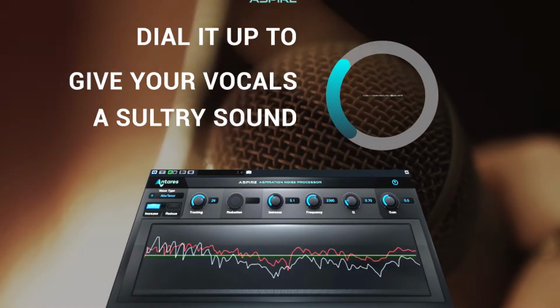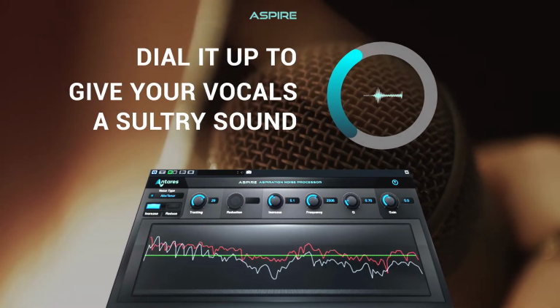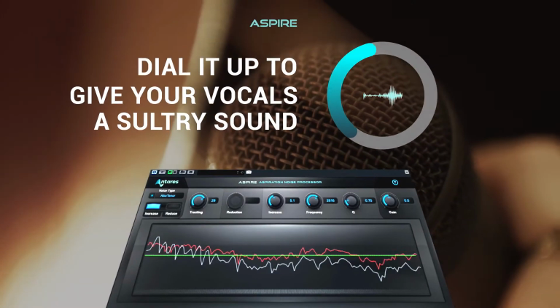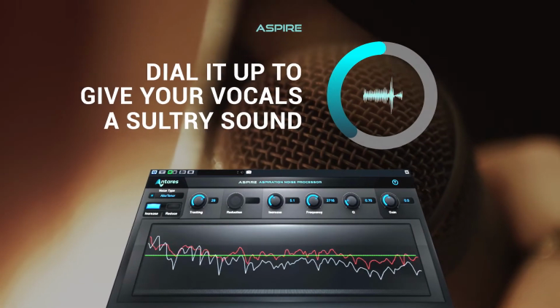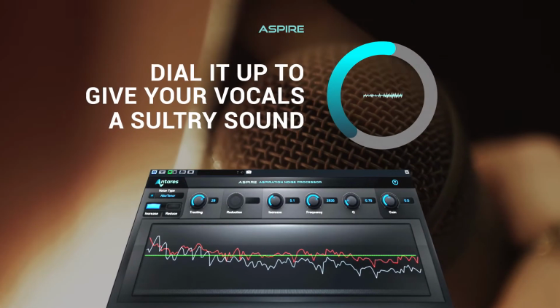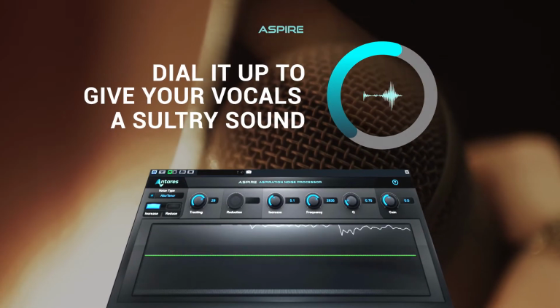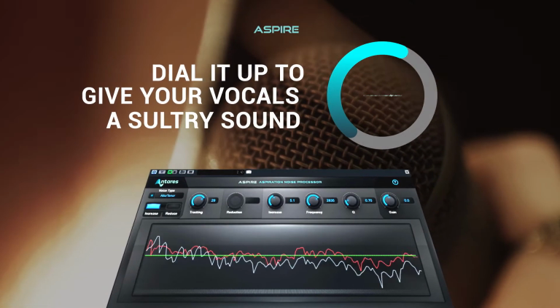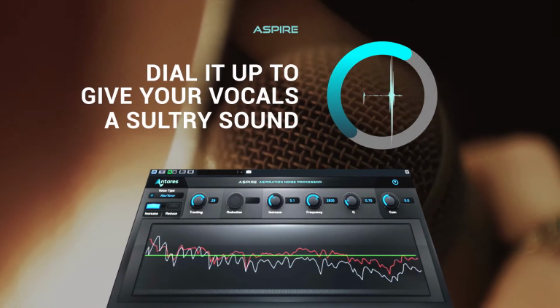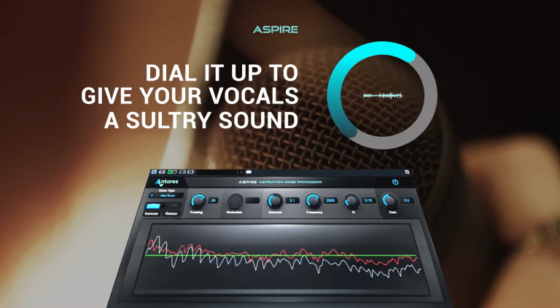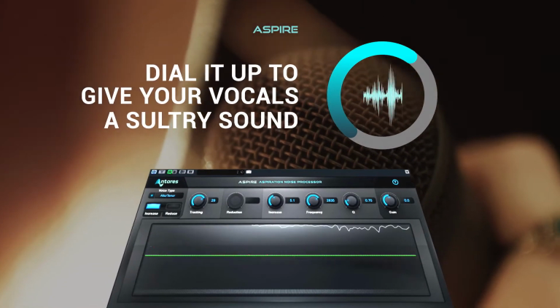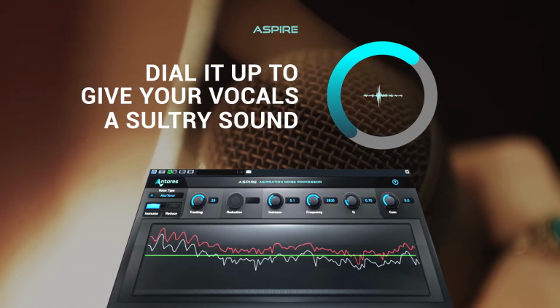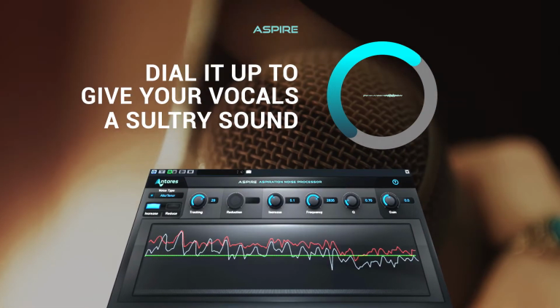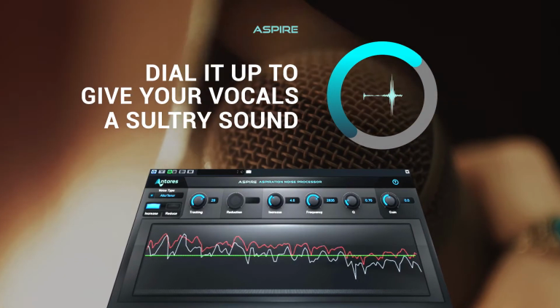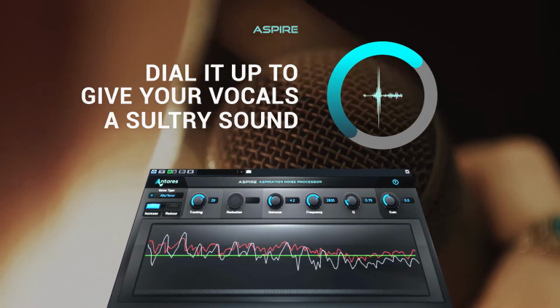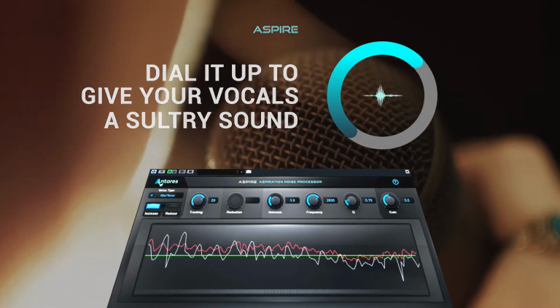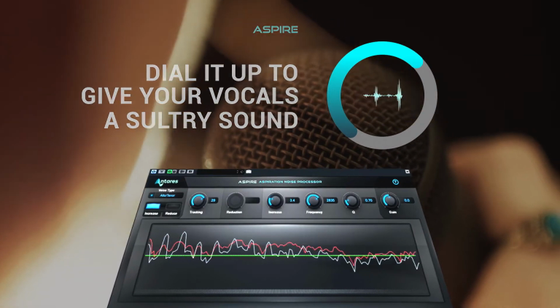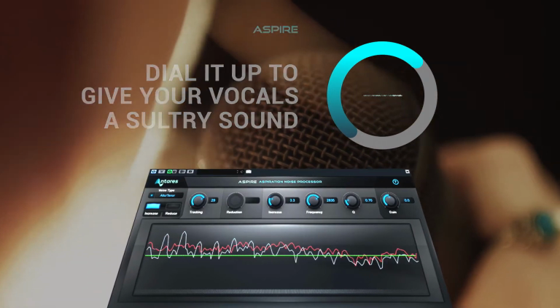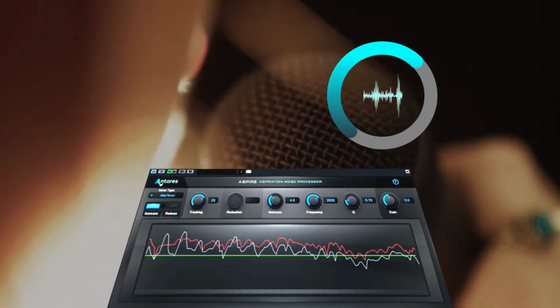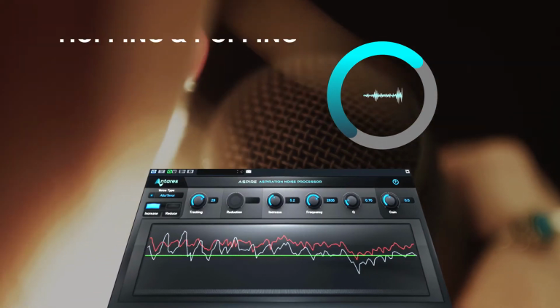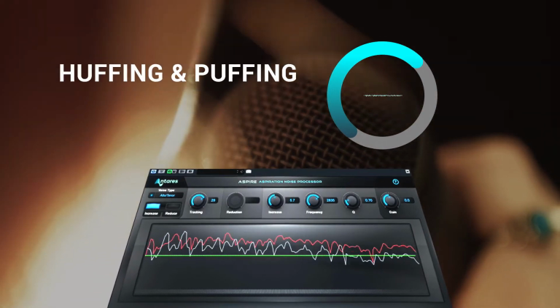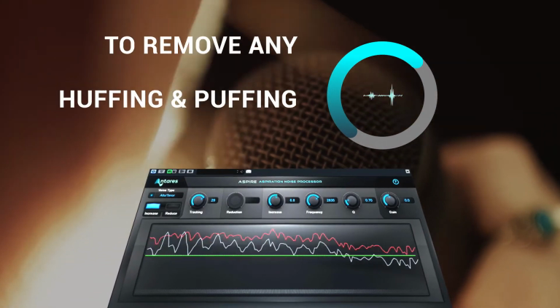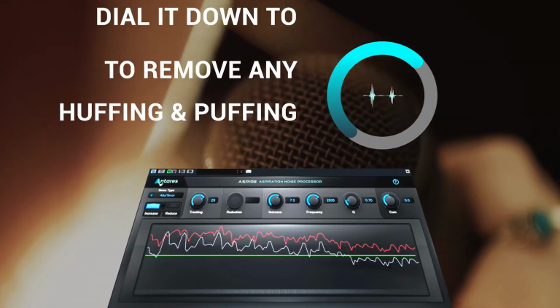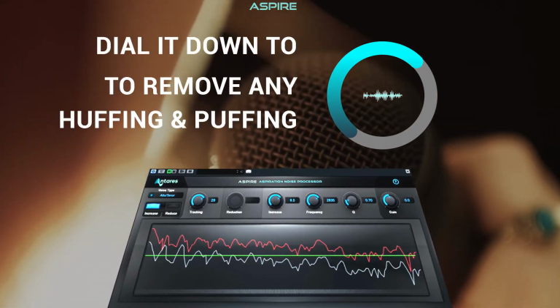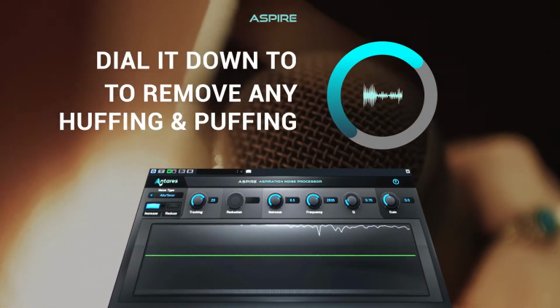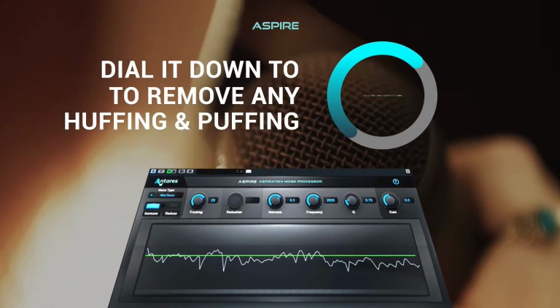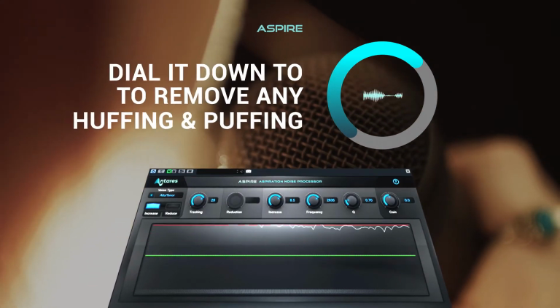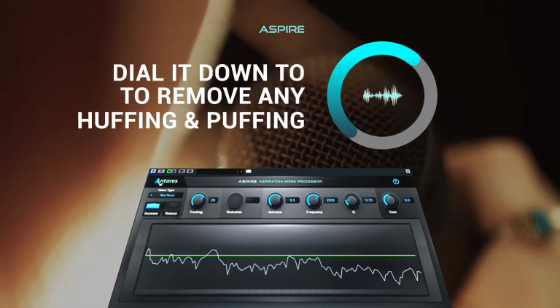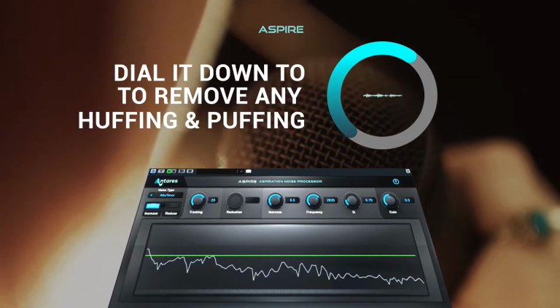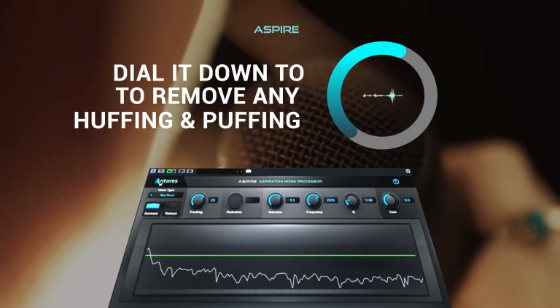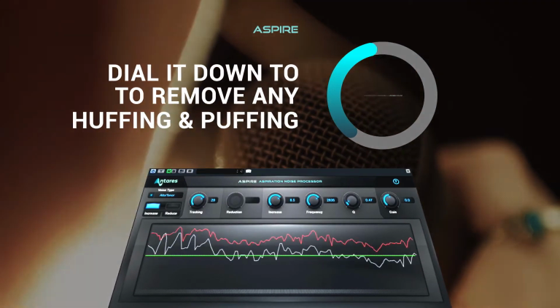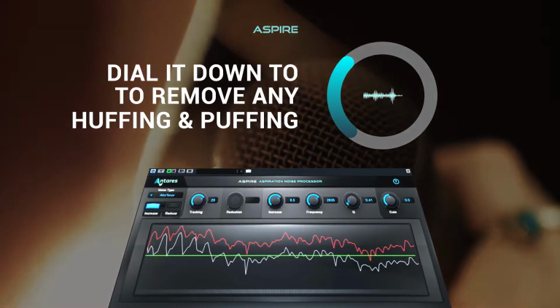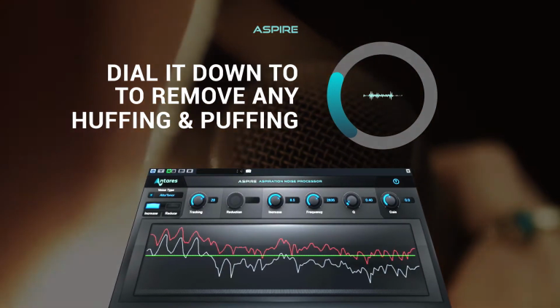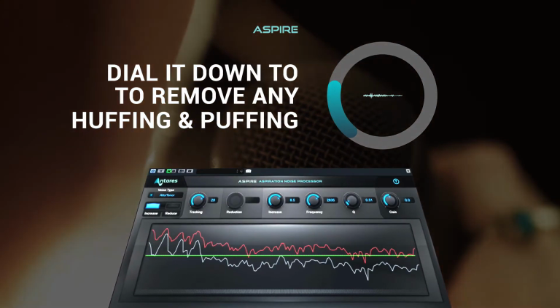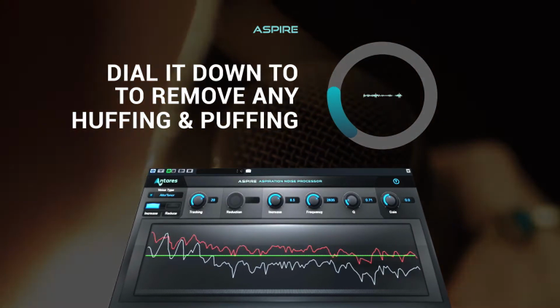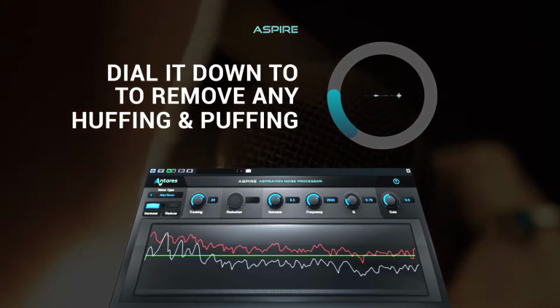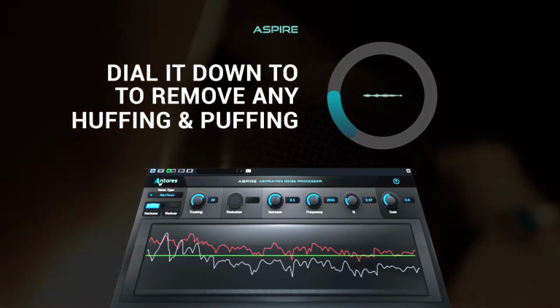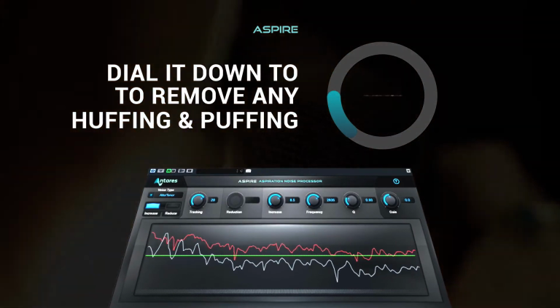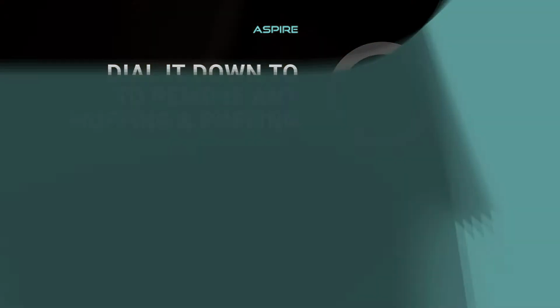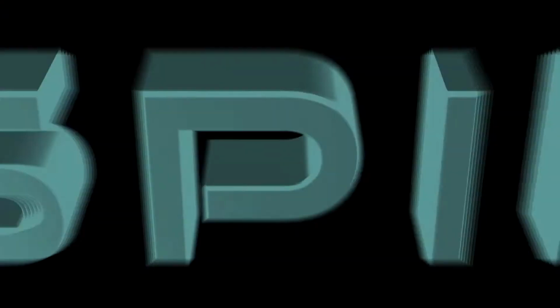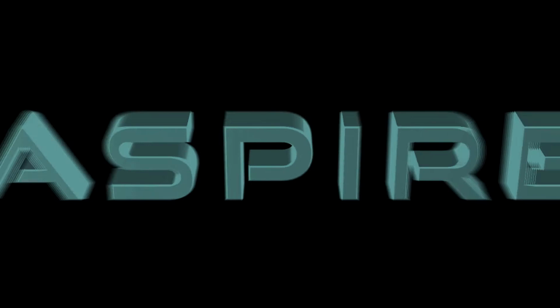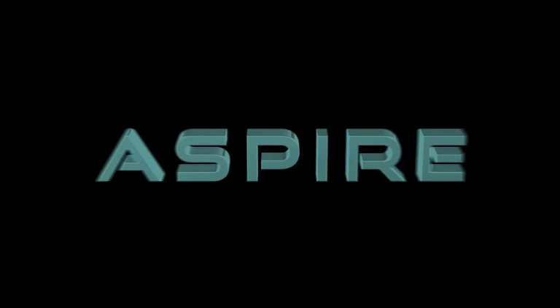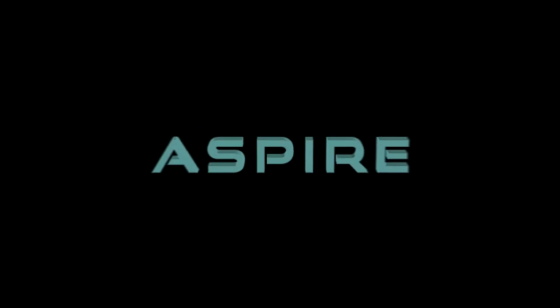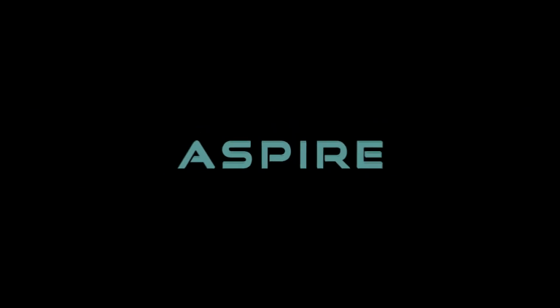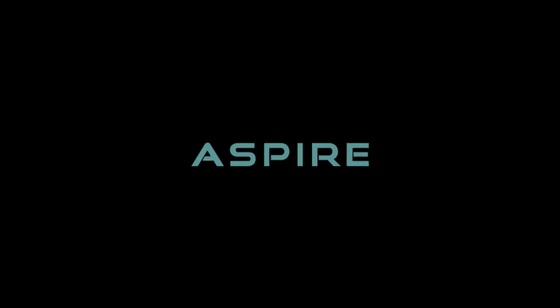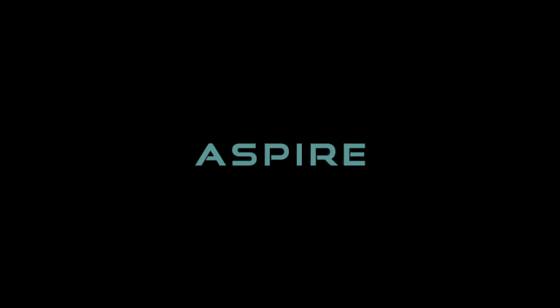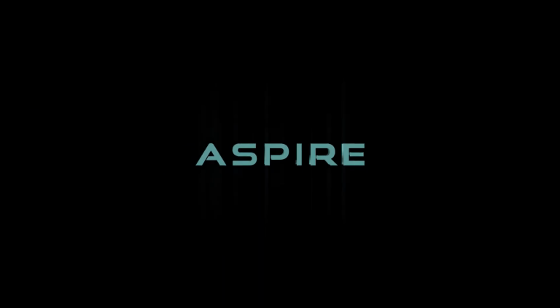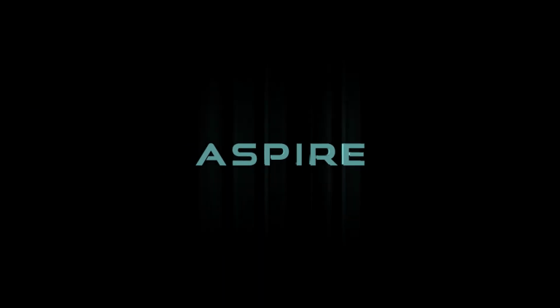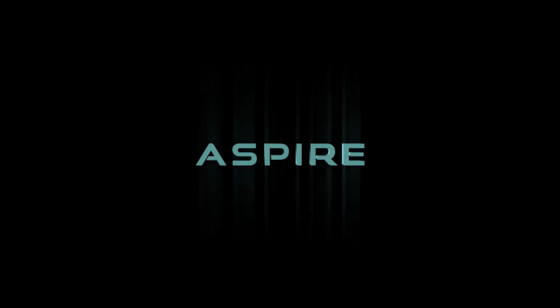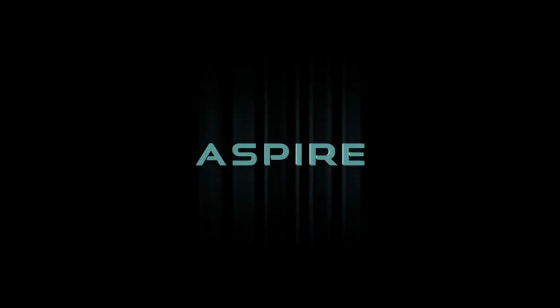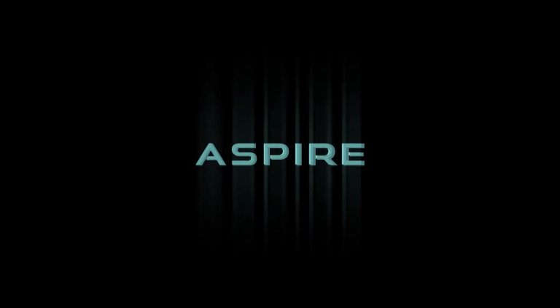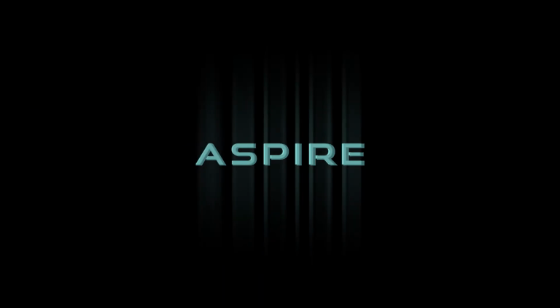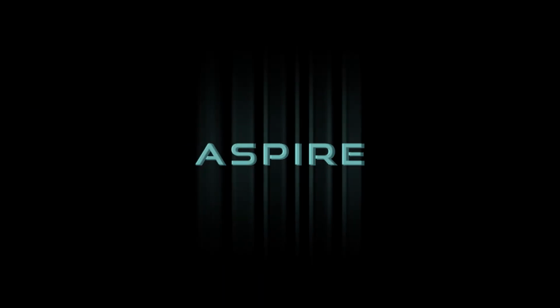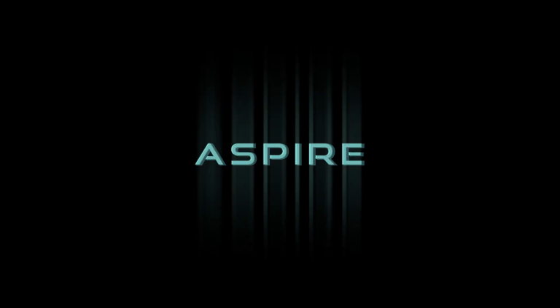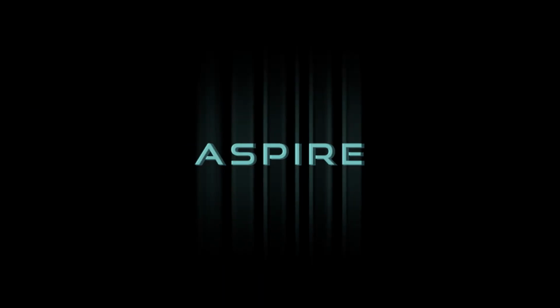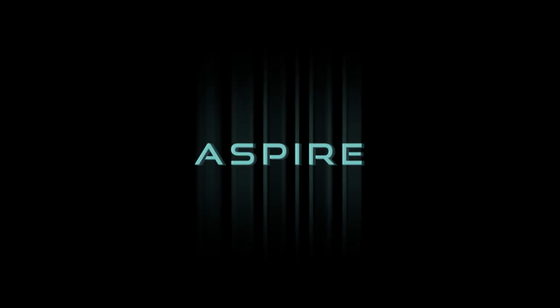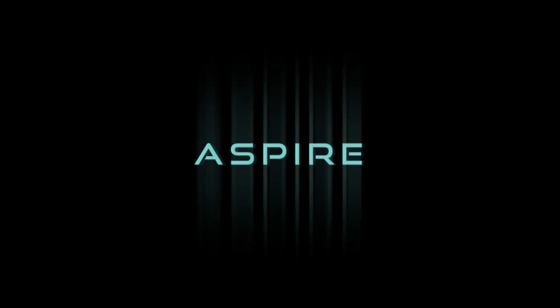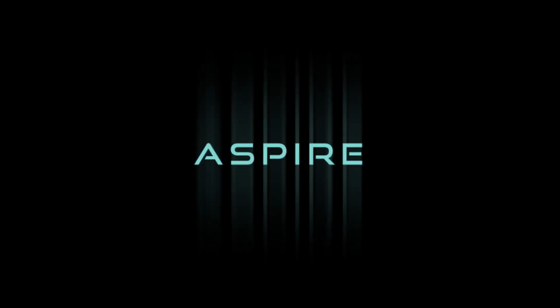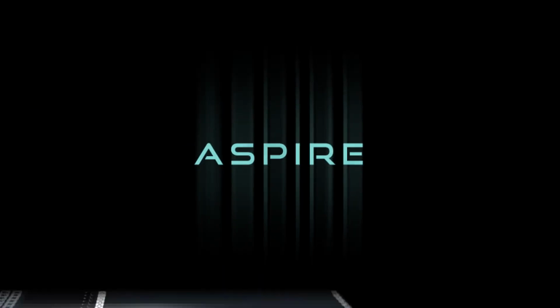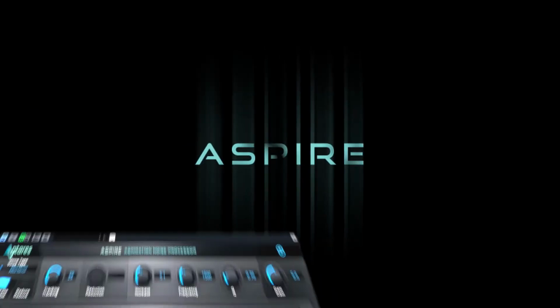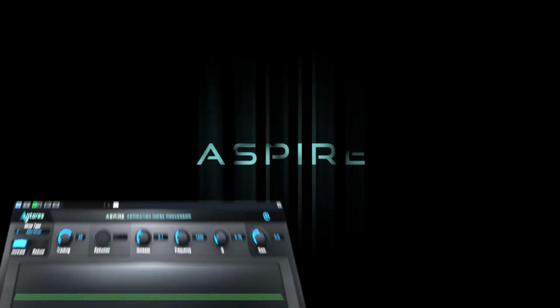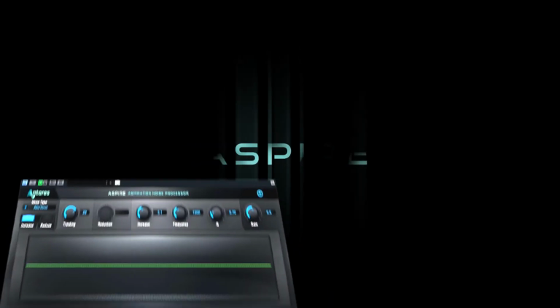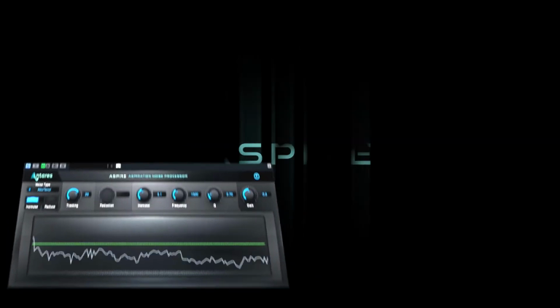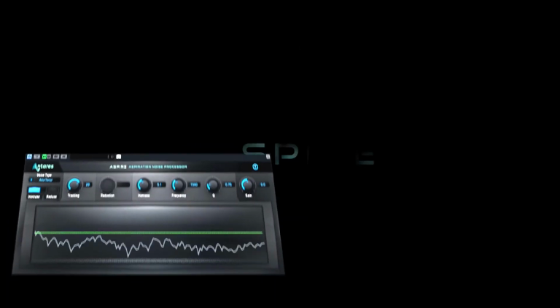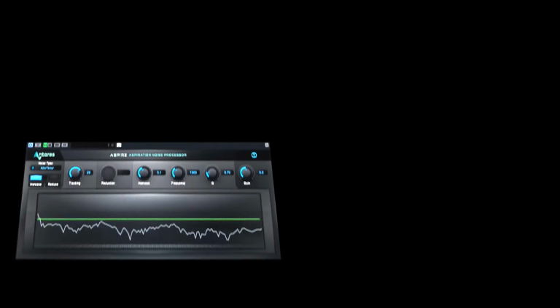Dial it up to give your vocals a sultry sound, or dial it down to remove any huffing and puffing. With Aspire, the results are breathtaking.